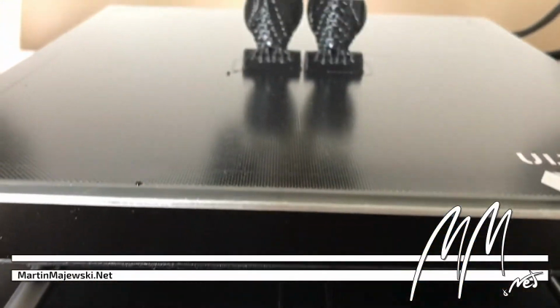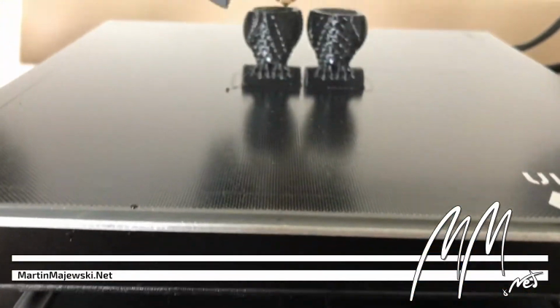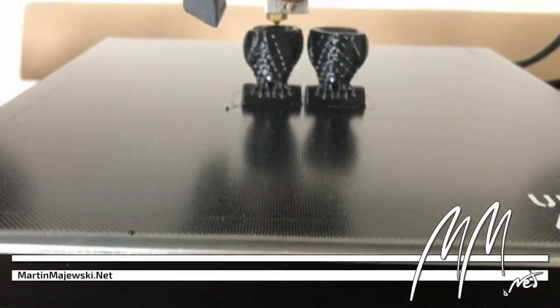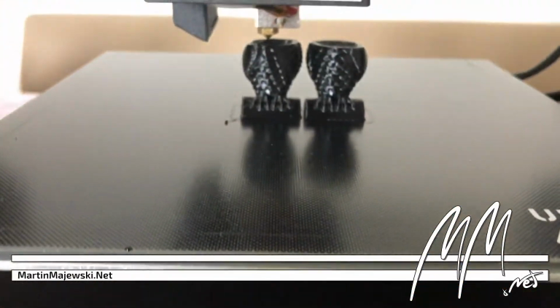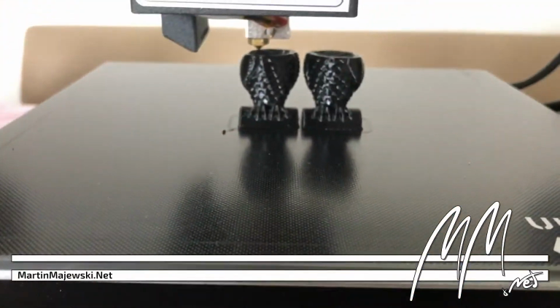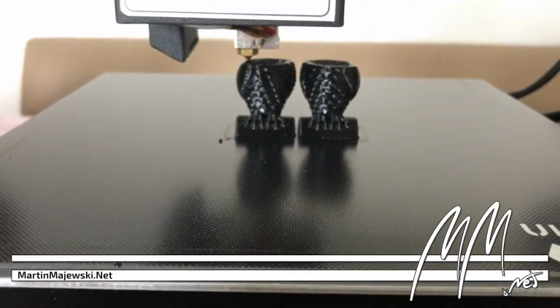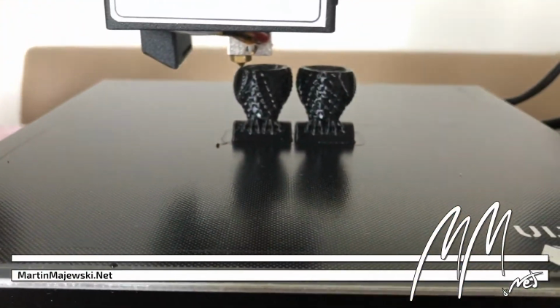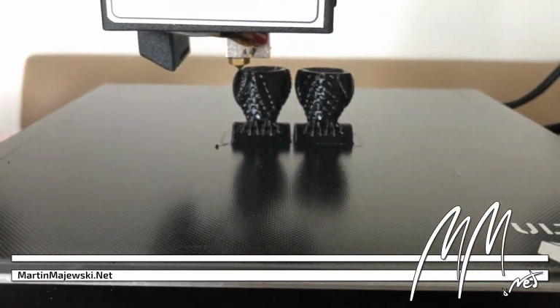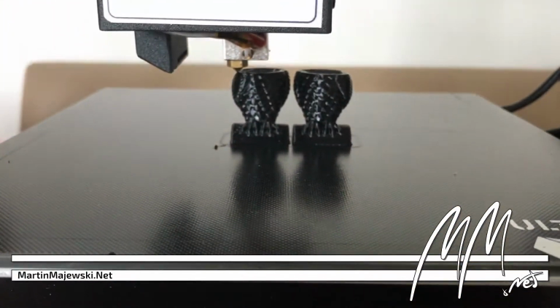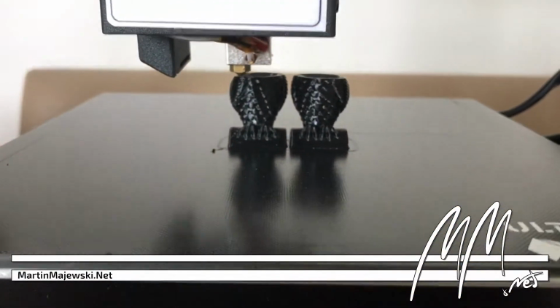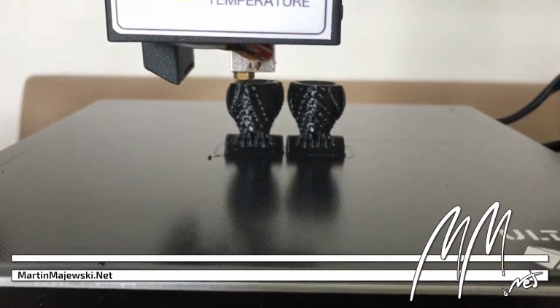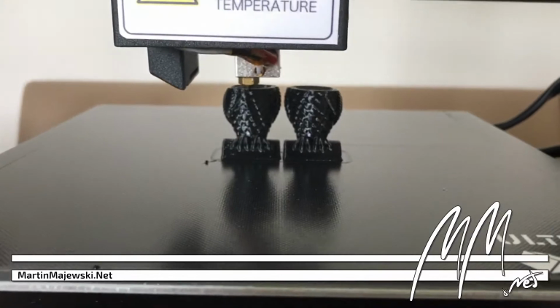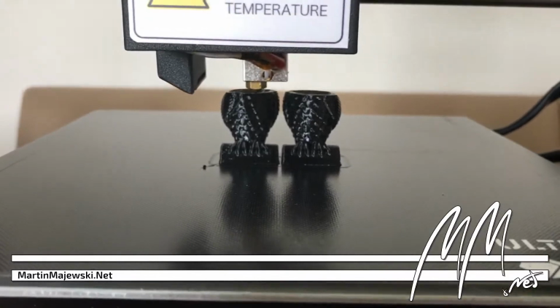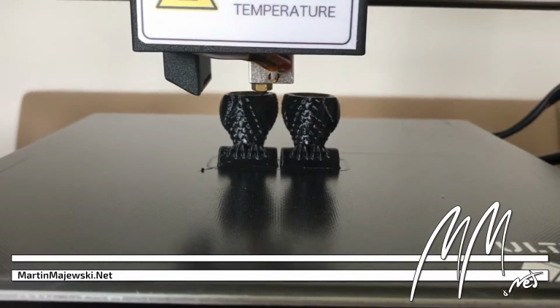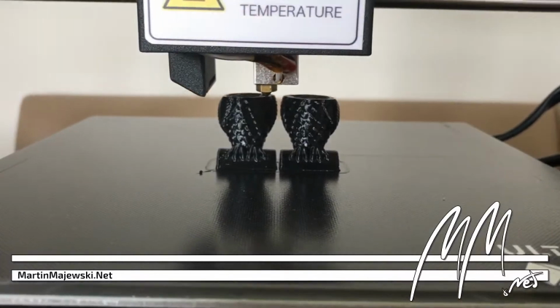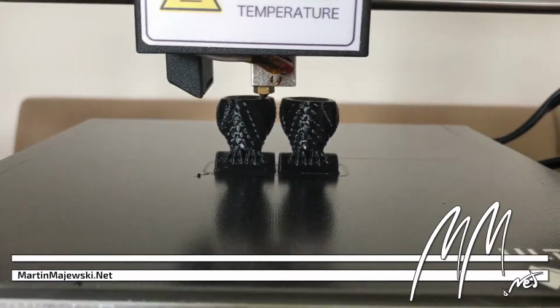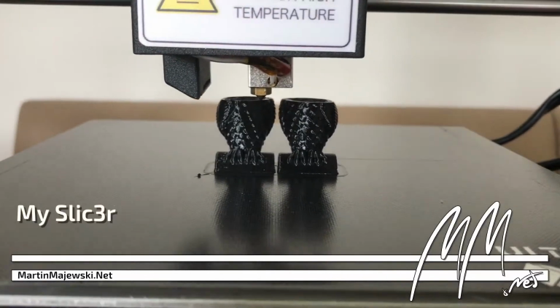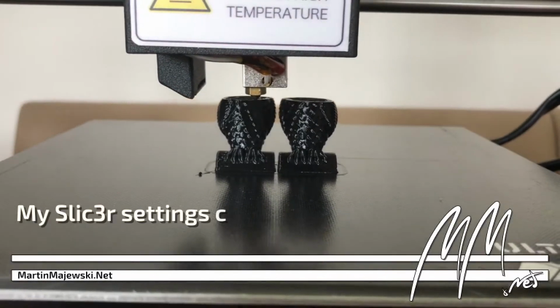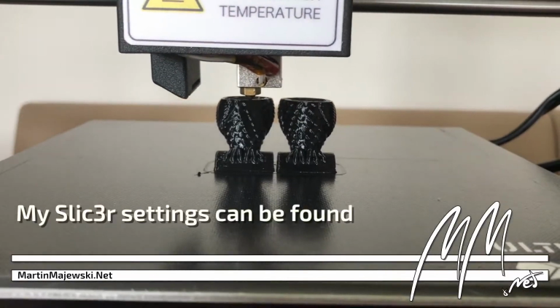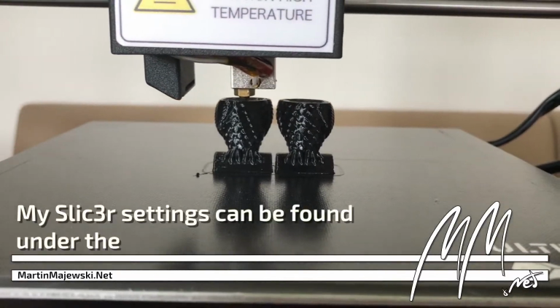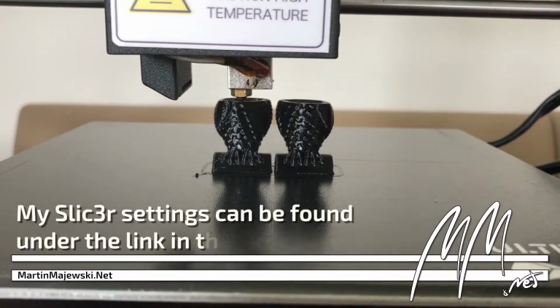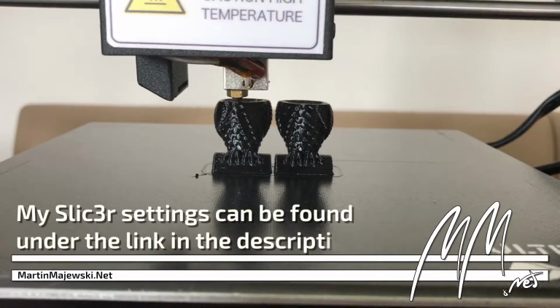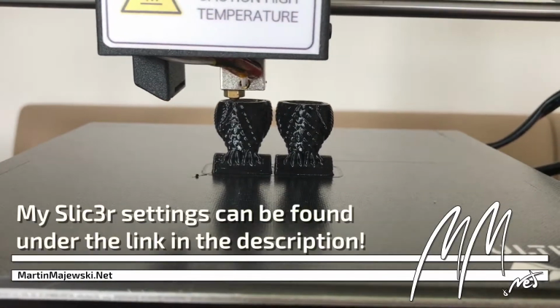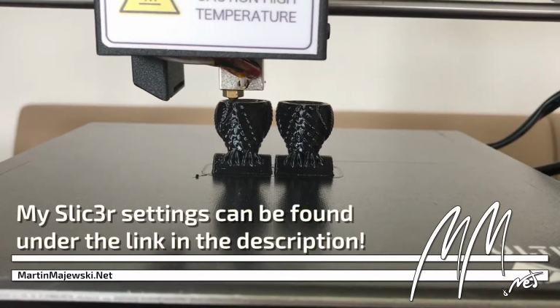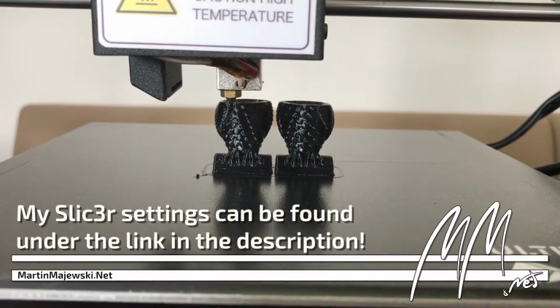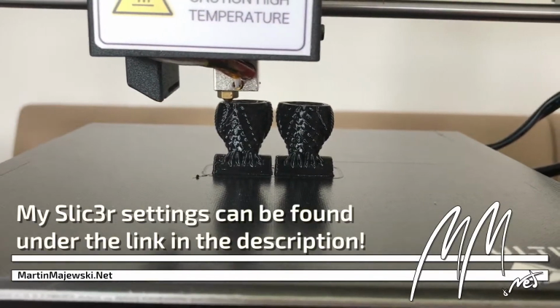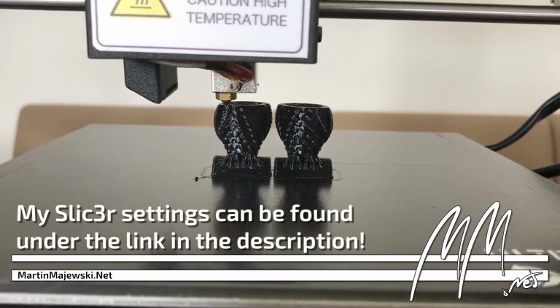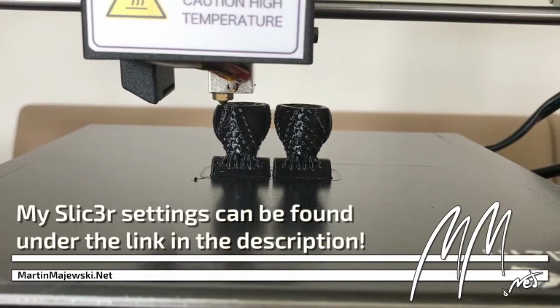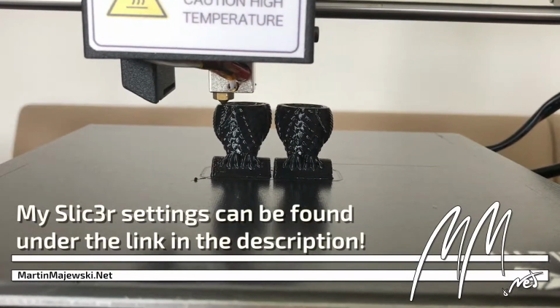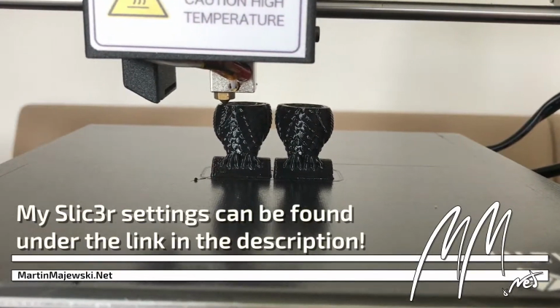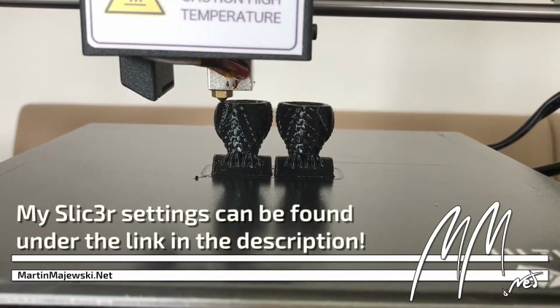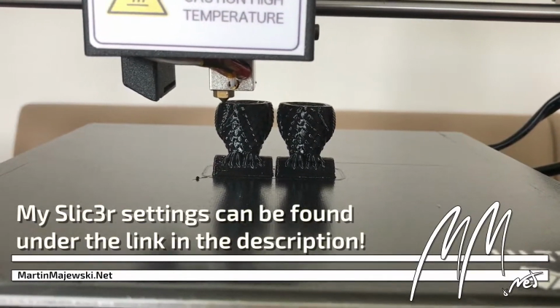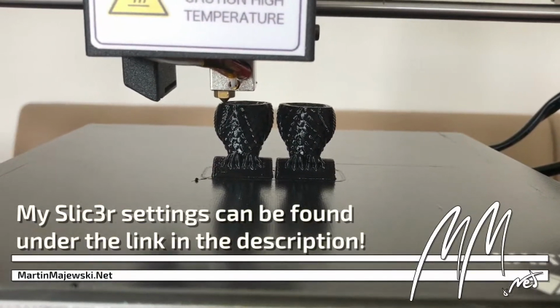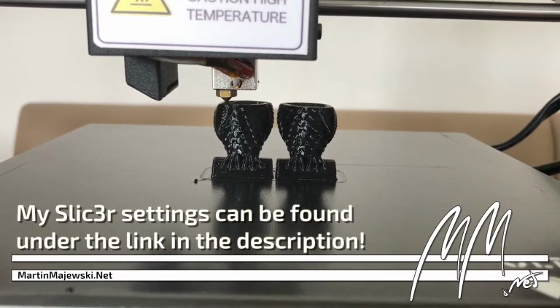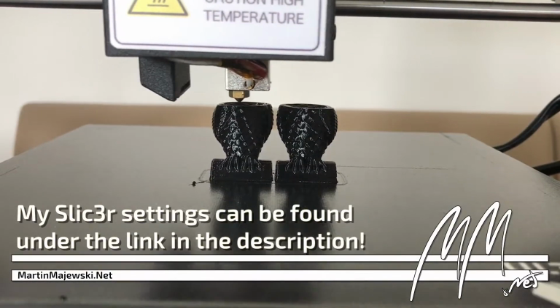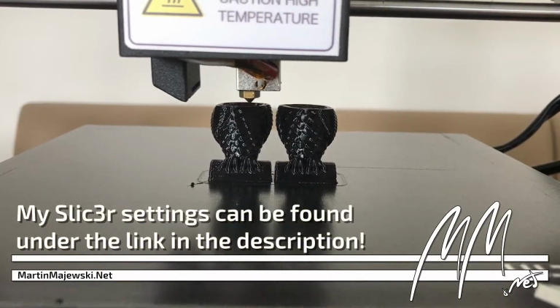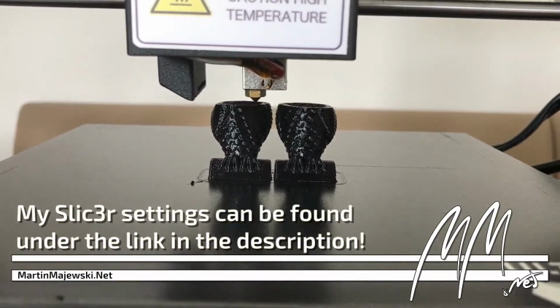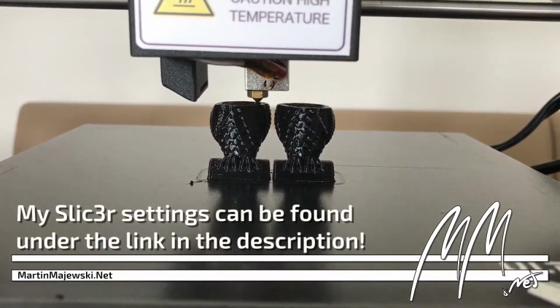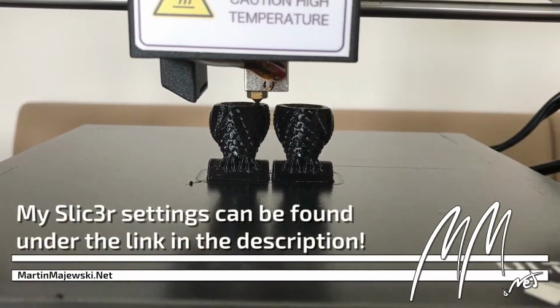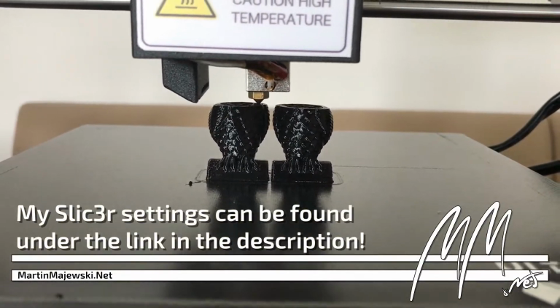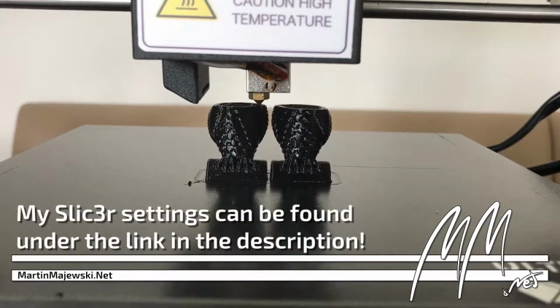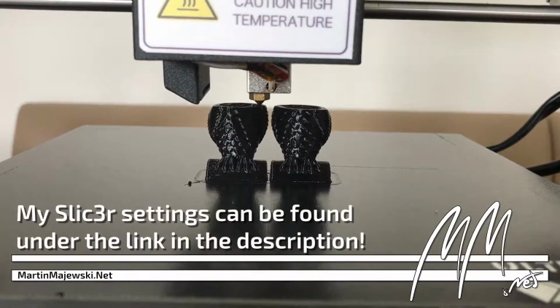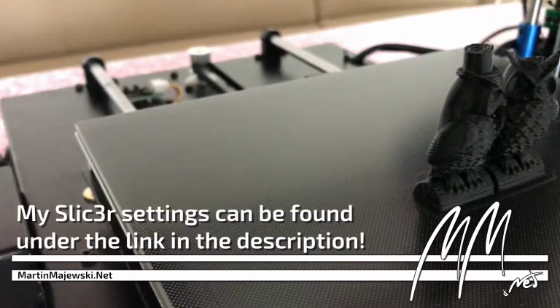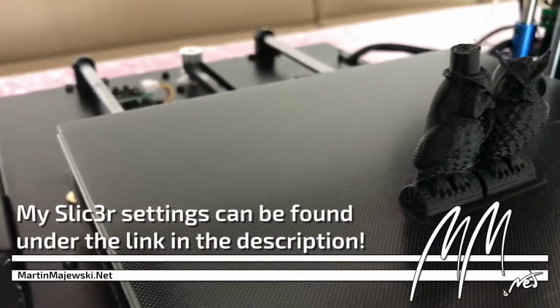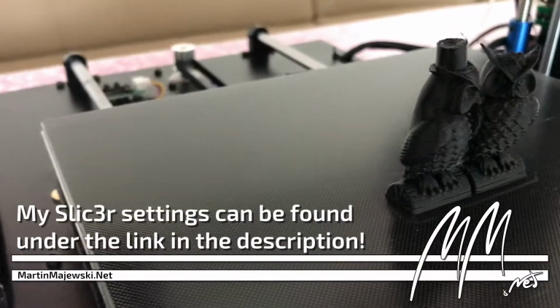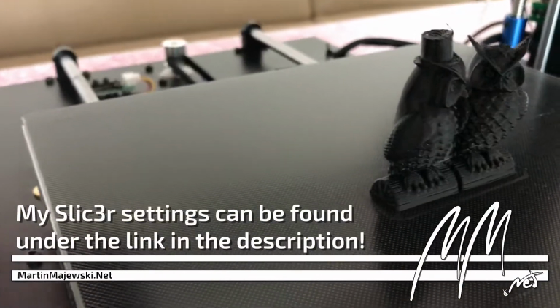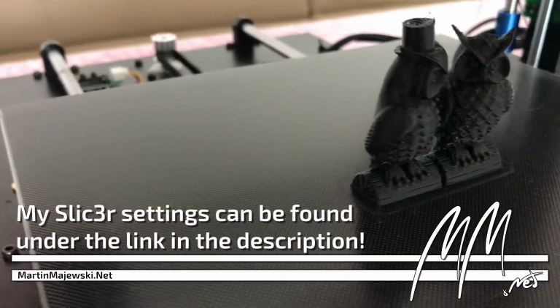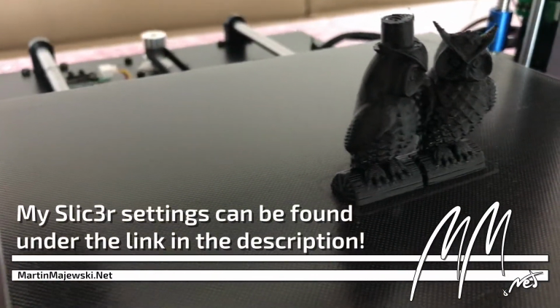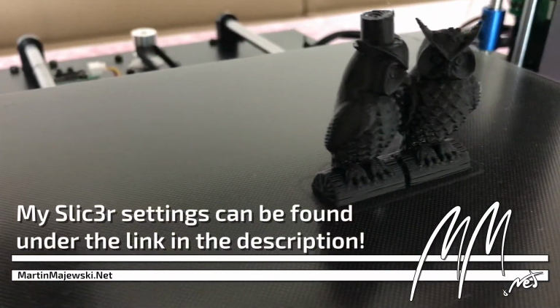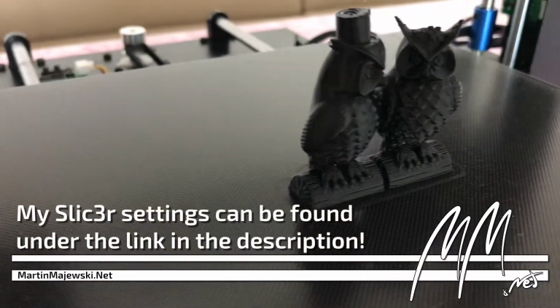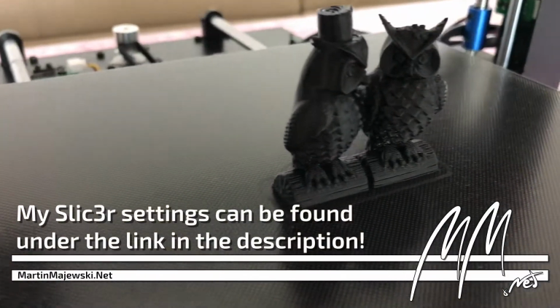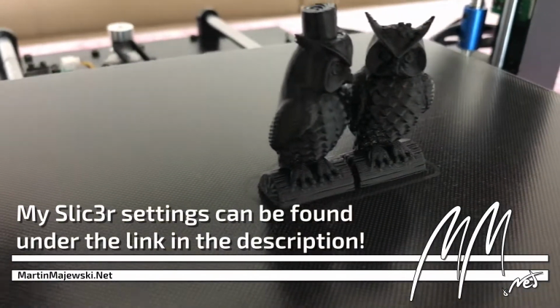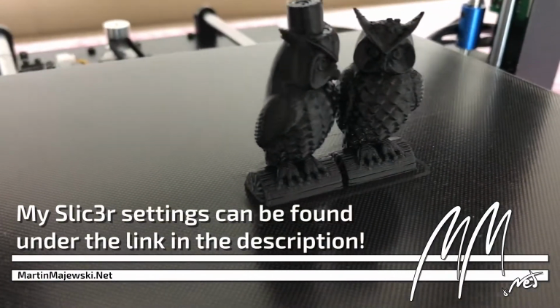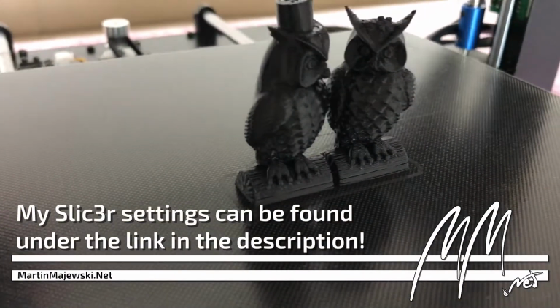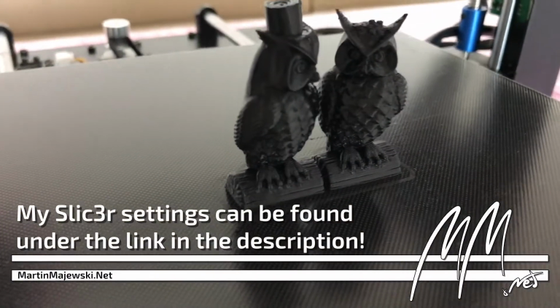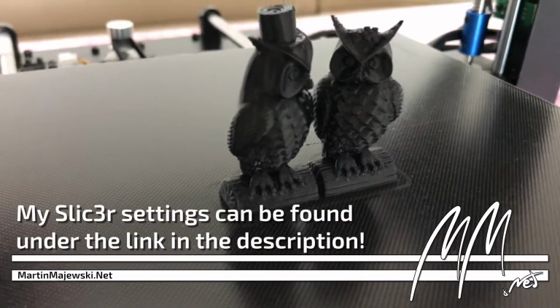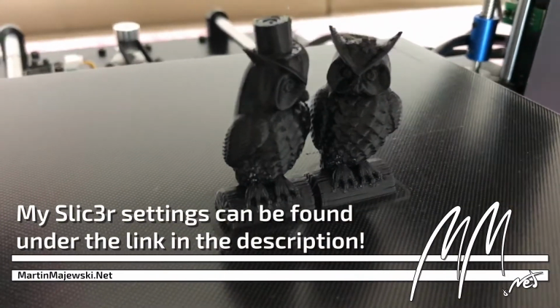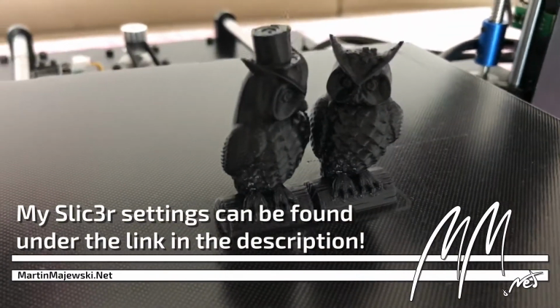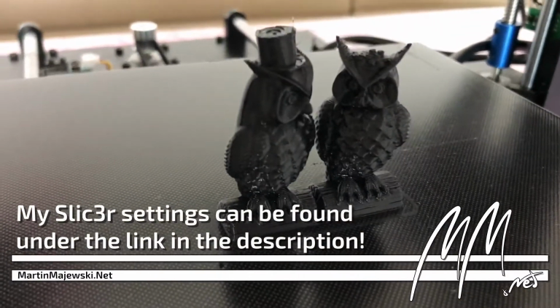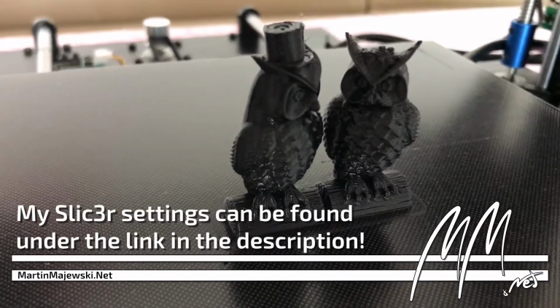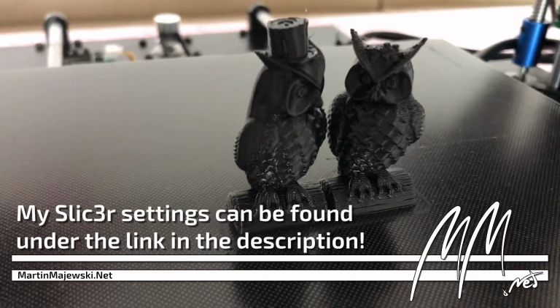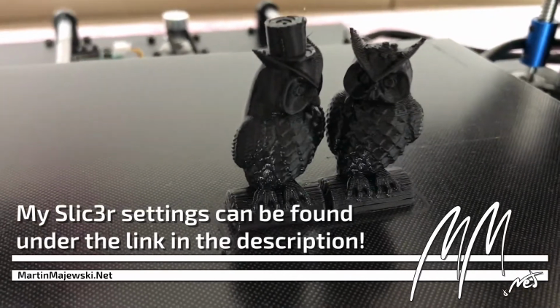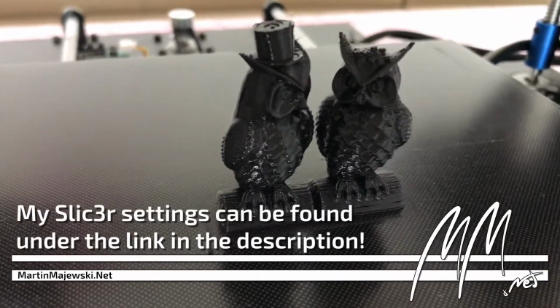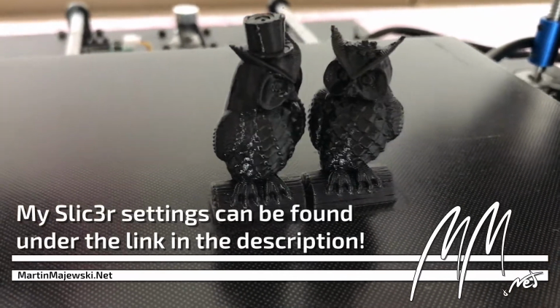The printed objects I finished so far look very good, and the resuming of suspended jobs works flawlessly.